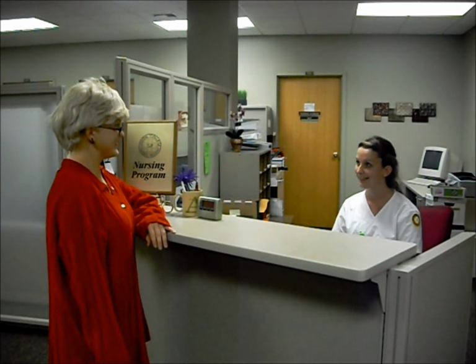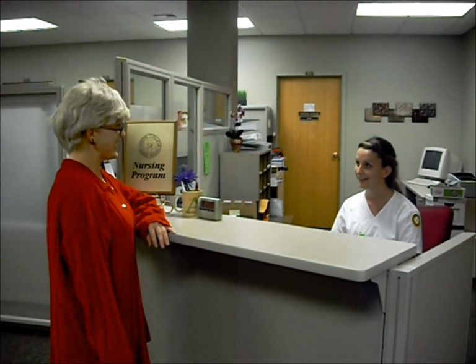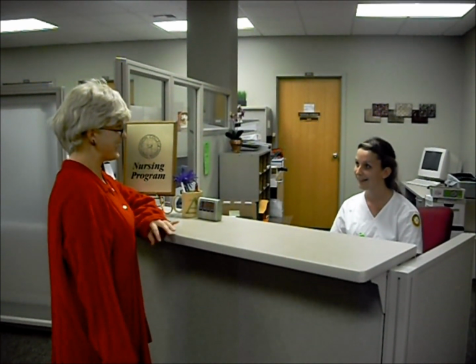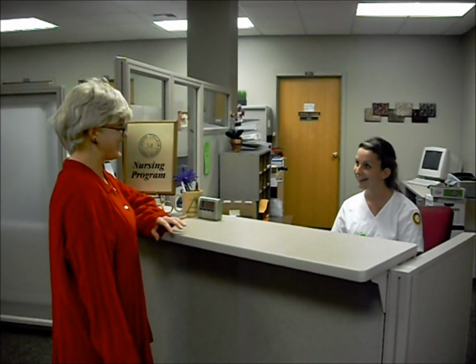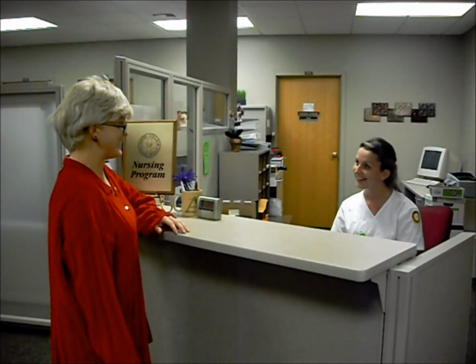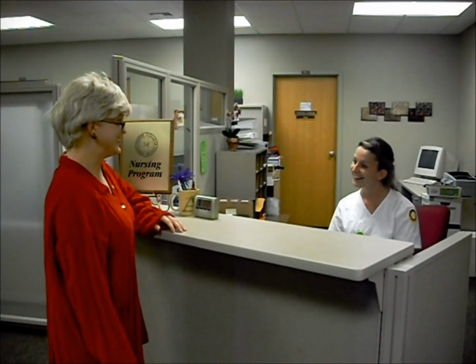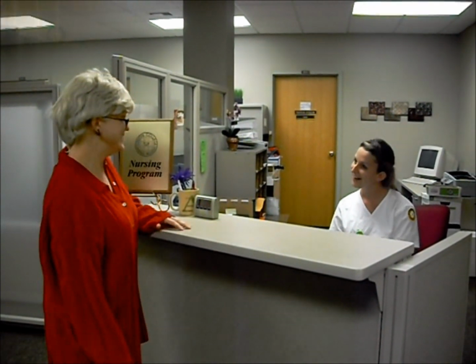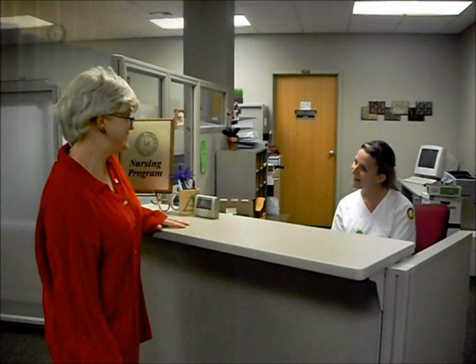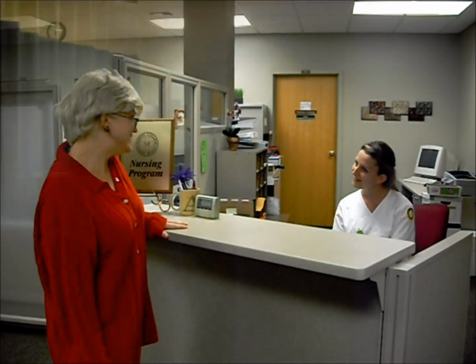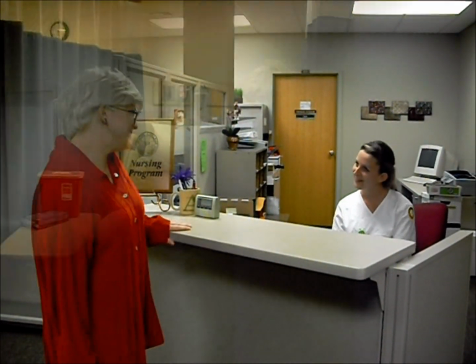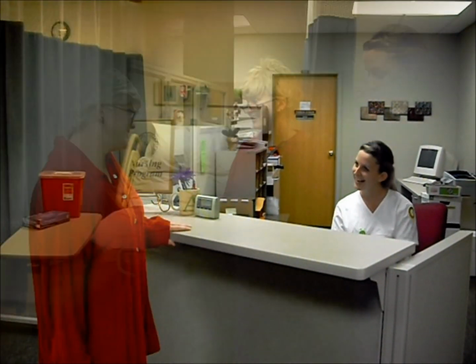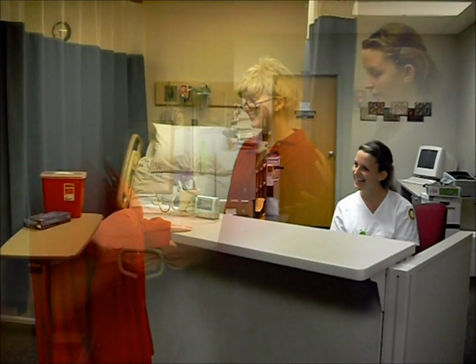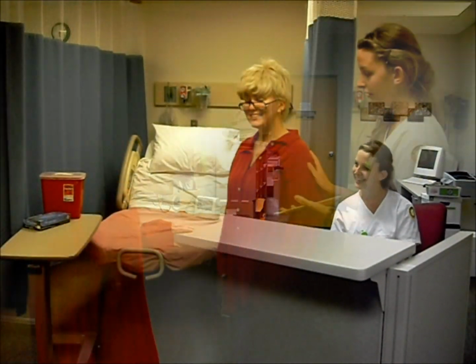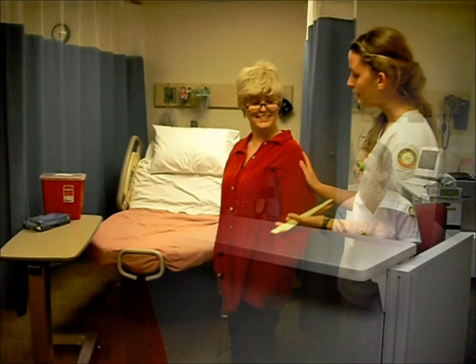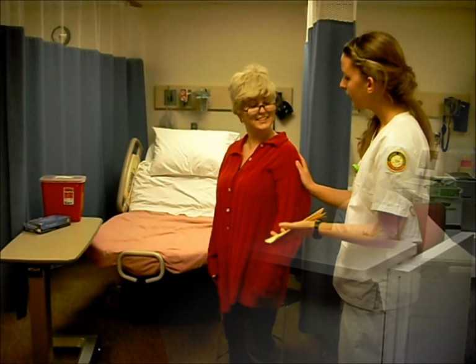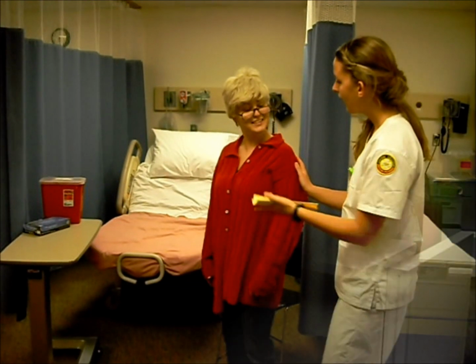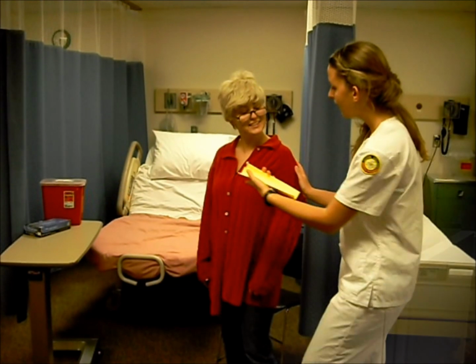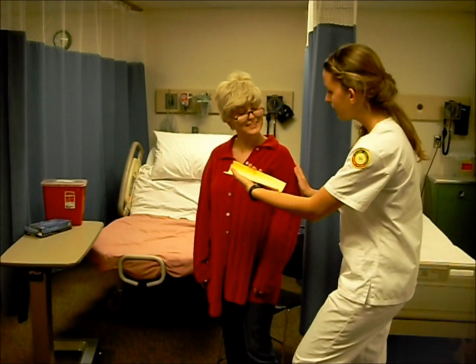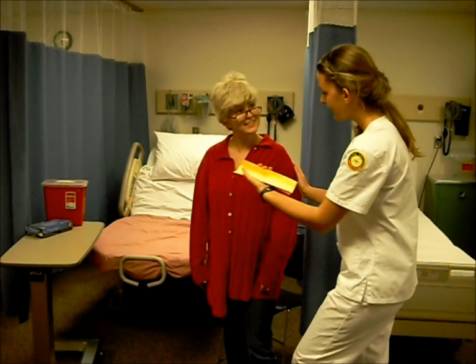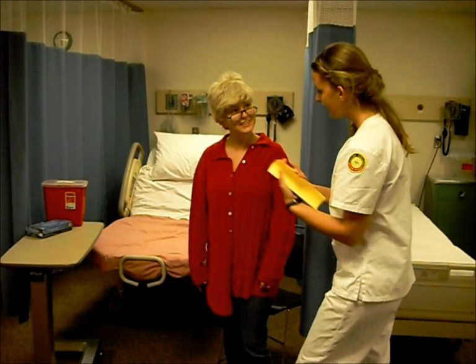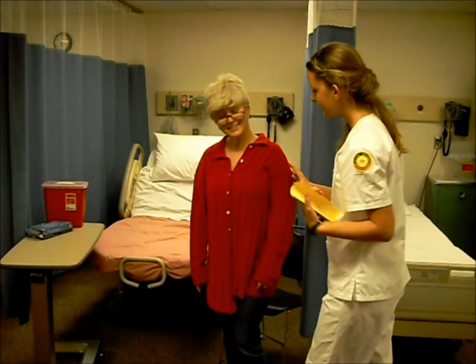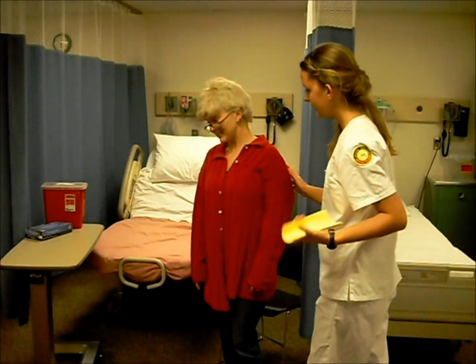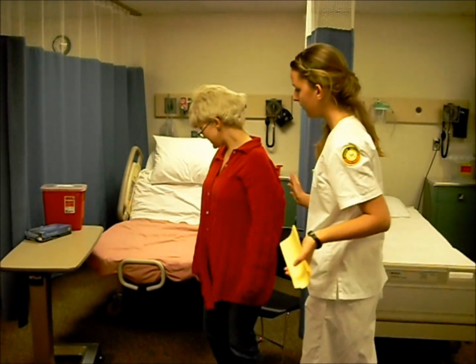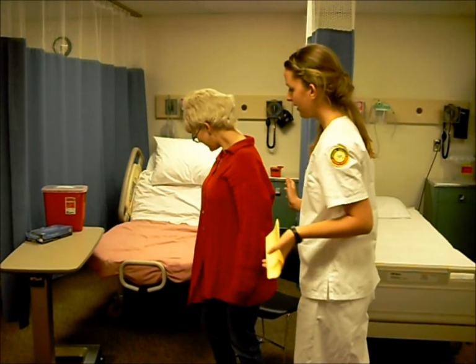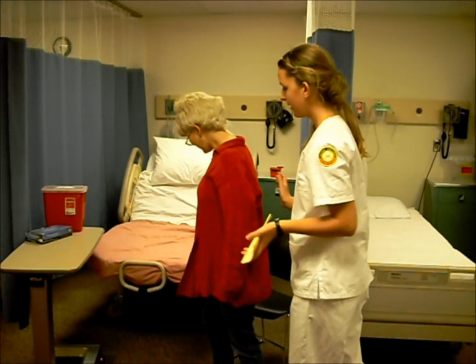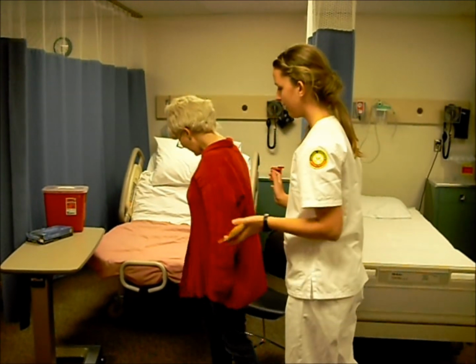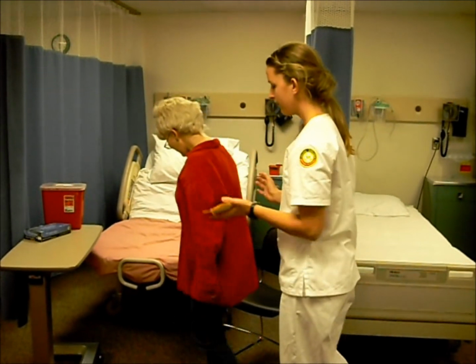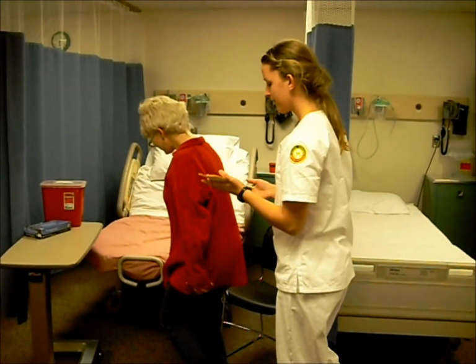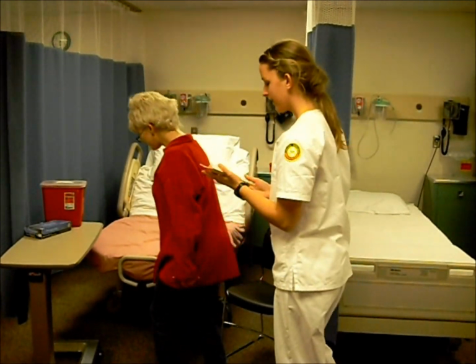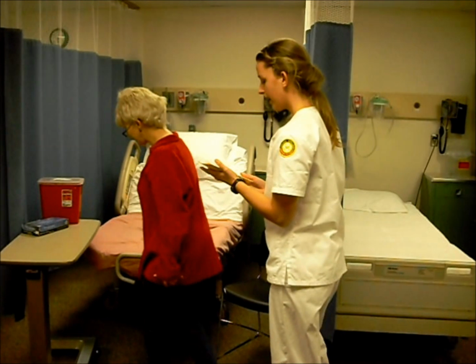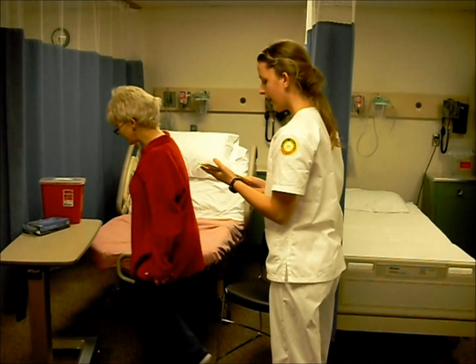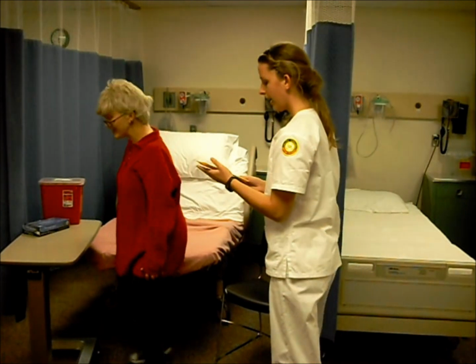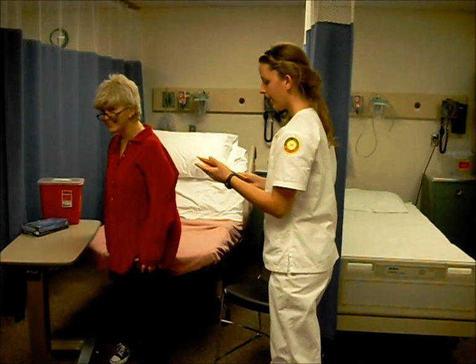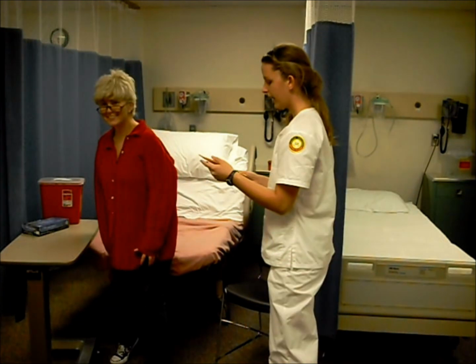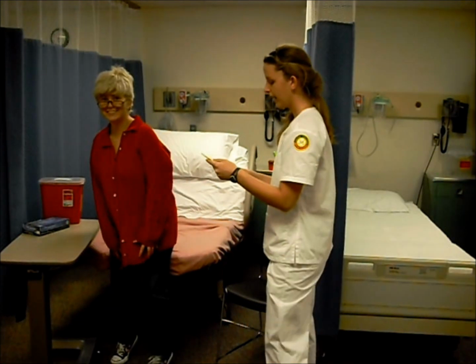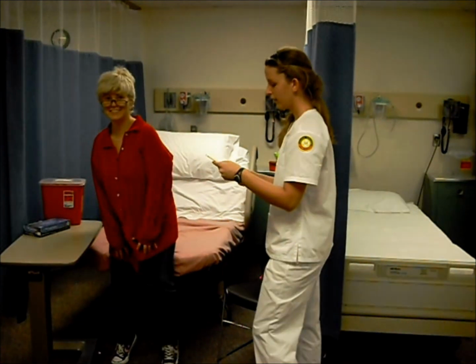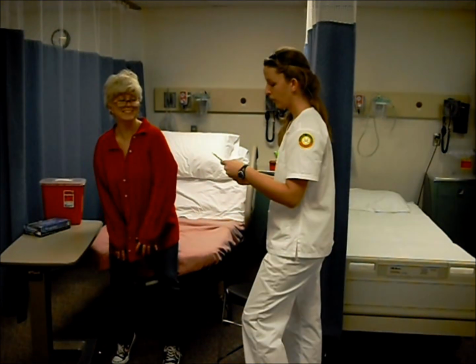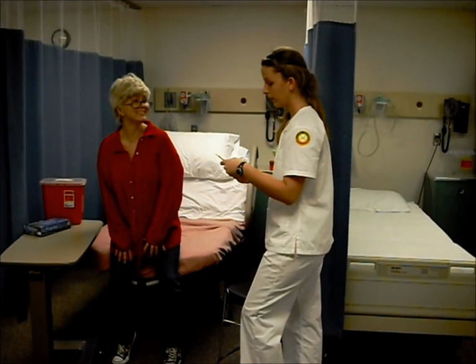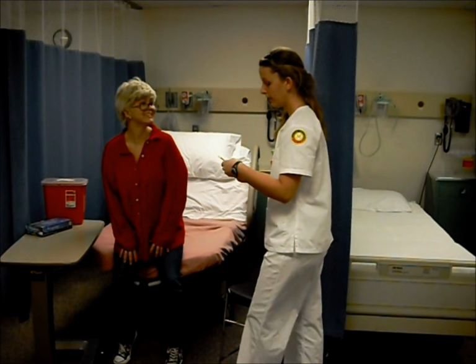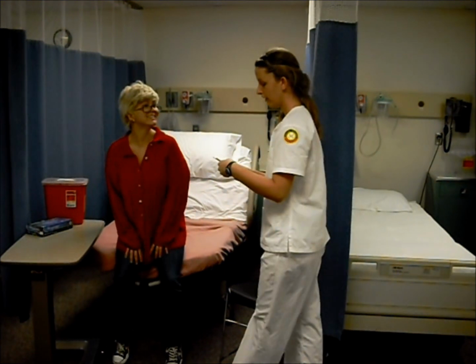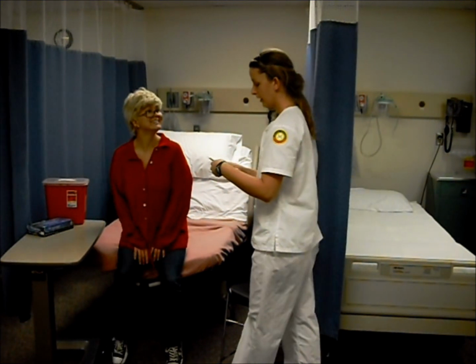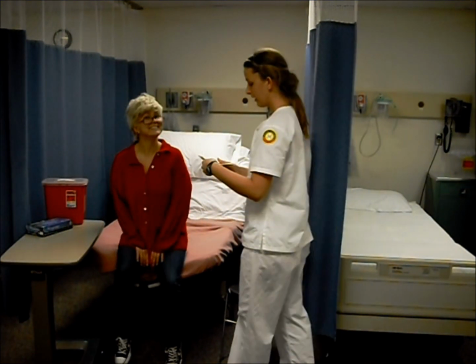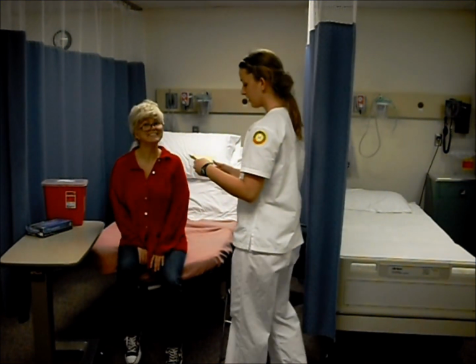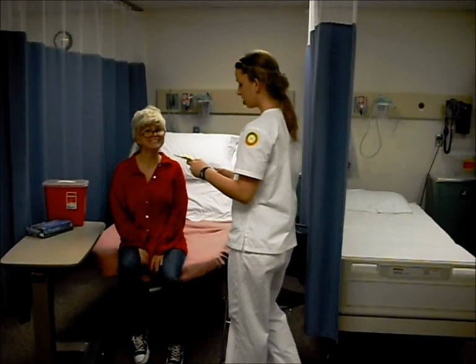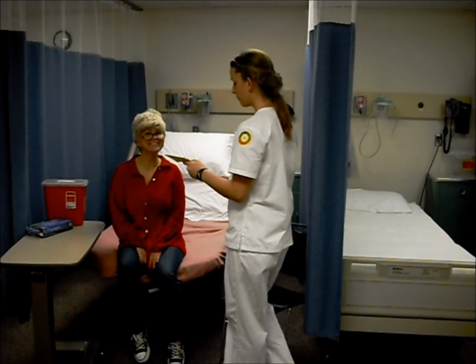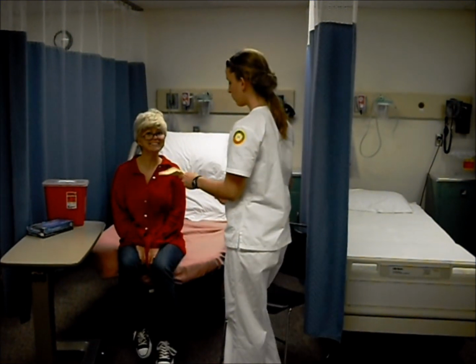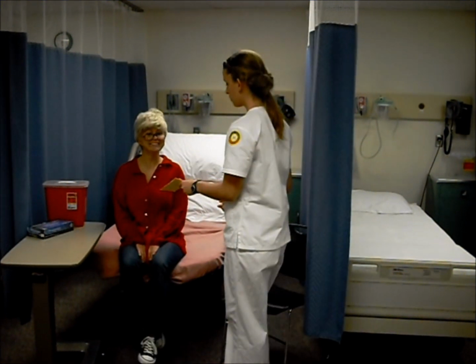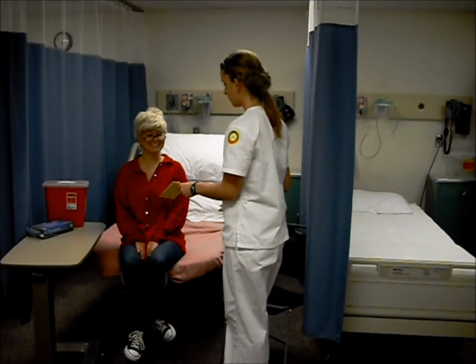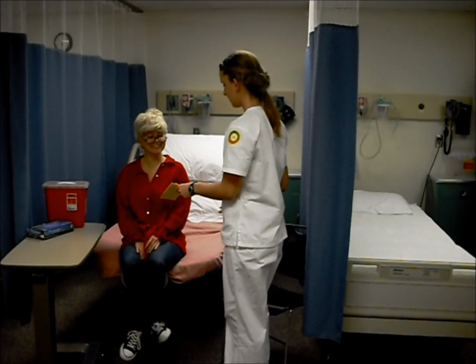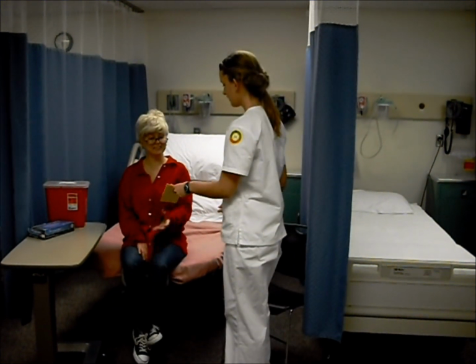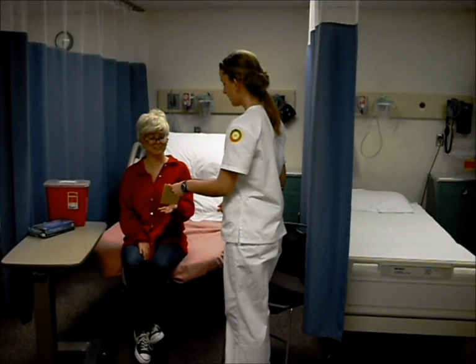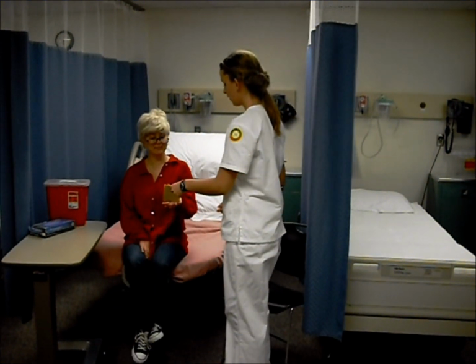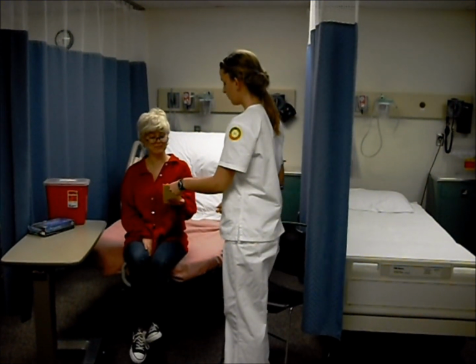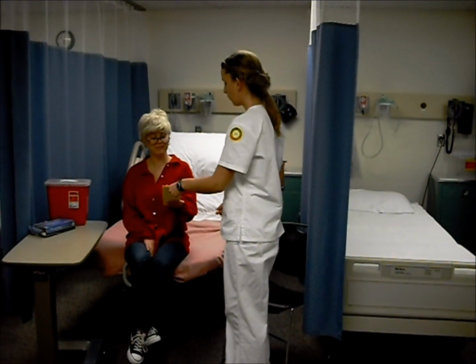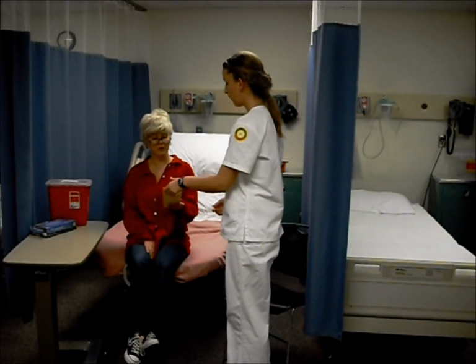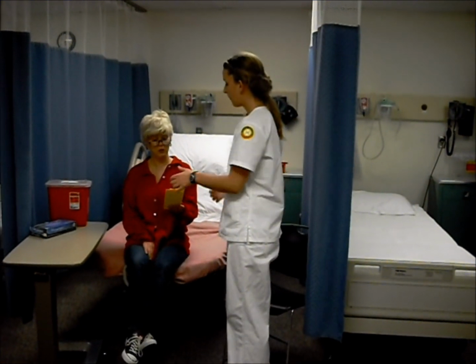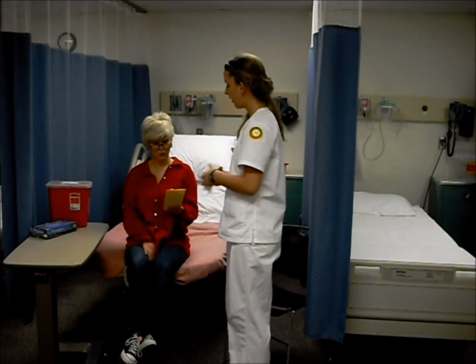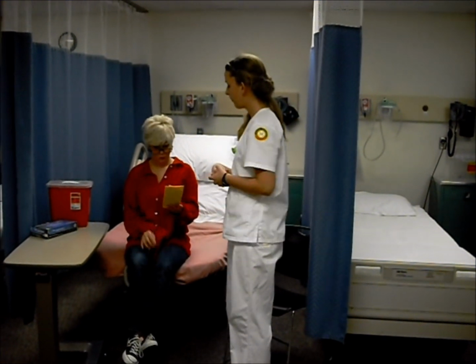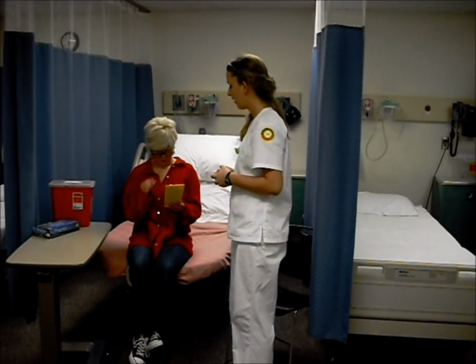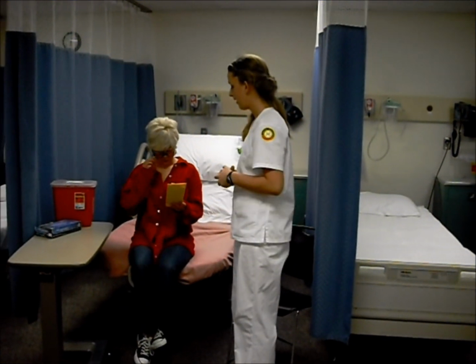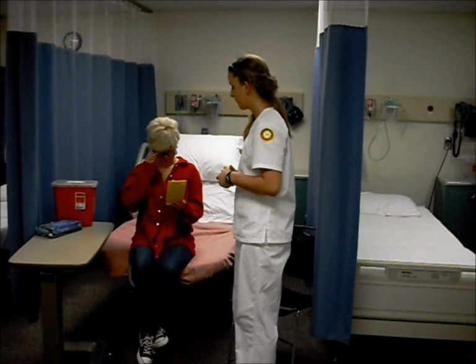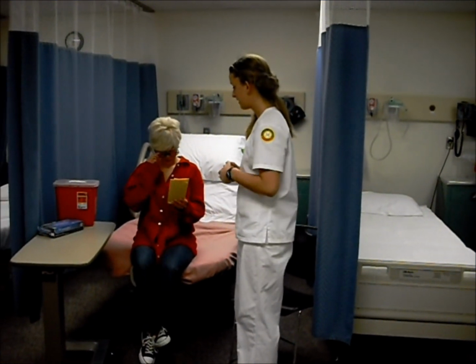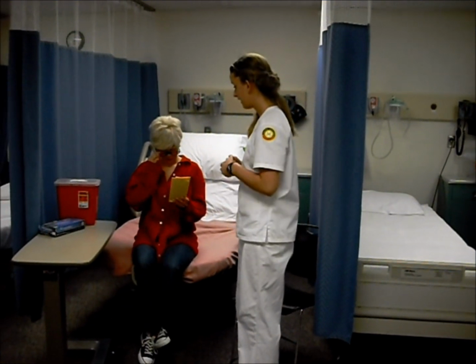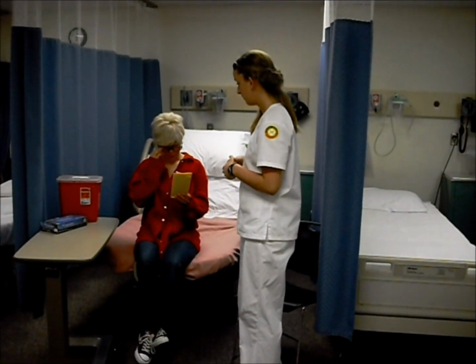Great! All right, Shirley. How do you take your feet right here? Okay. And here's a brochure to tell you more about diabetes.